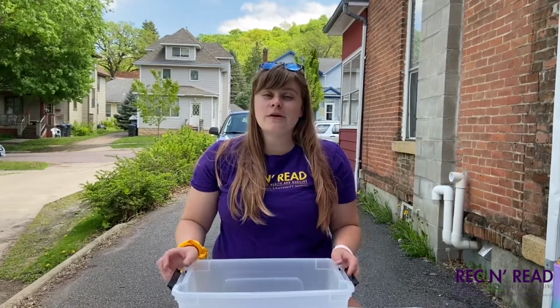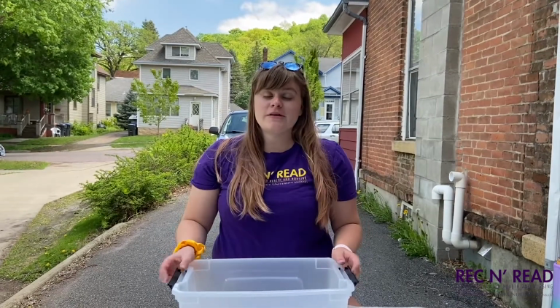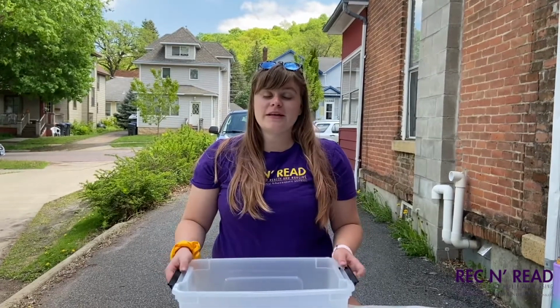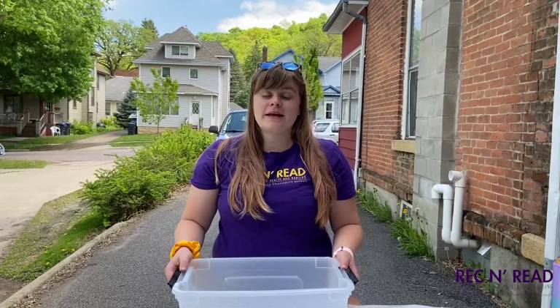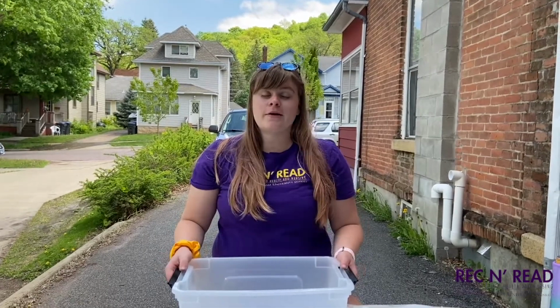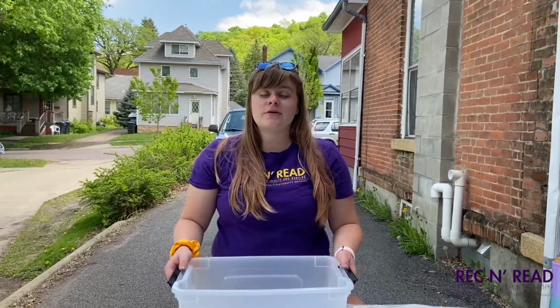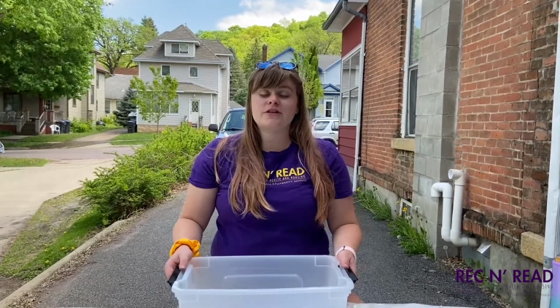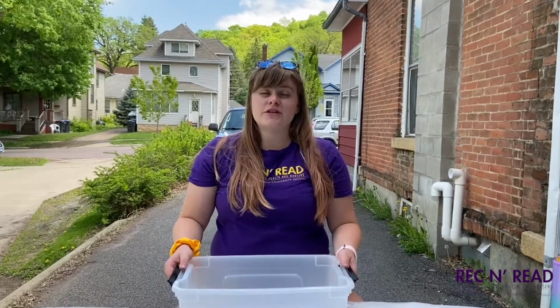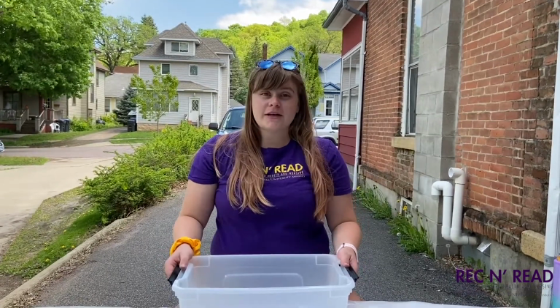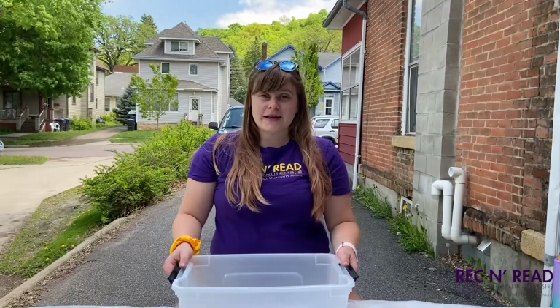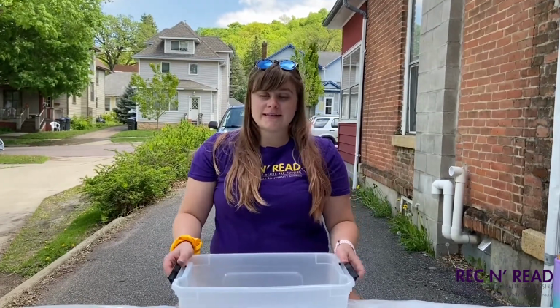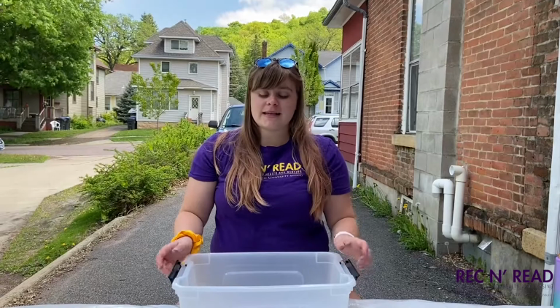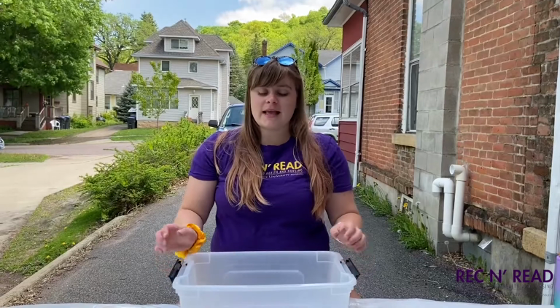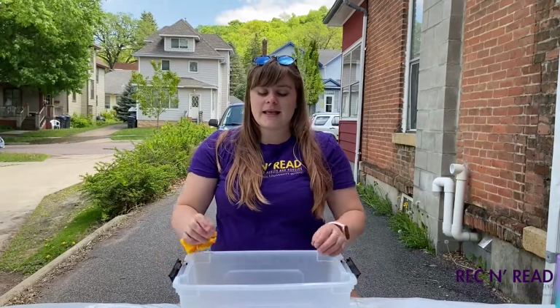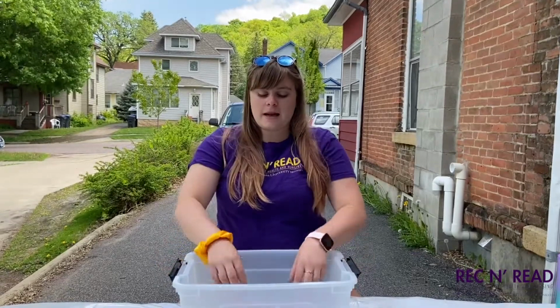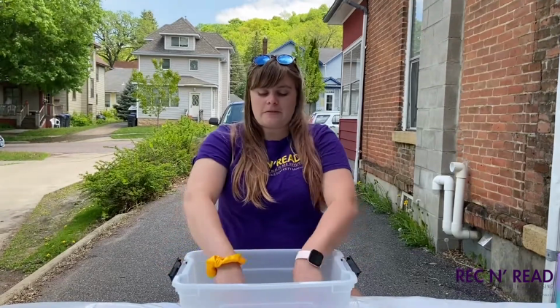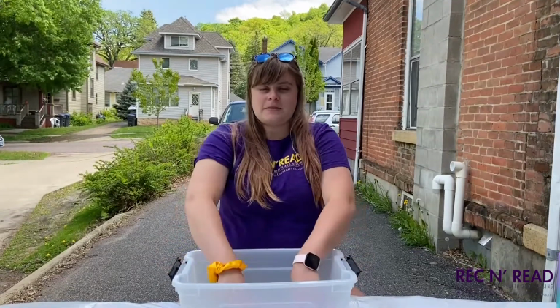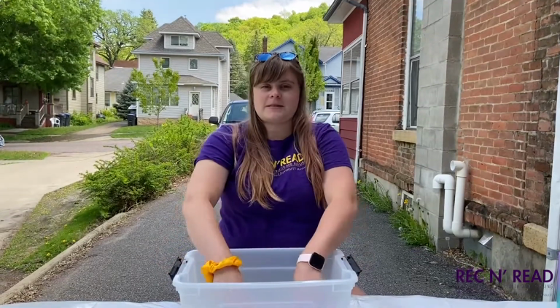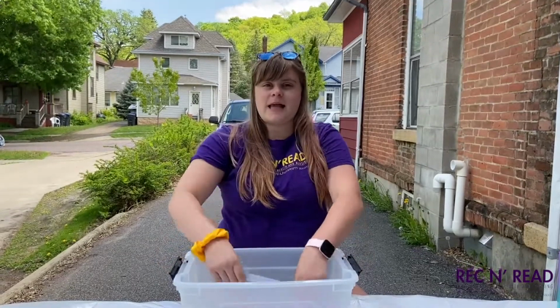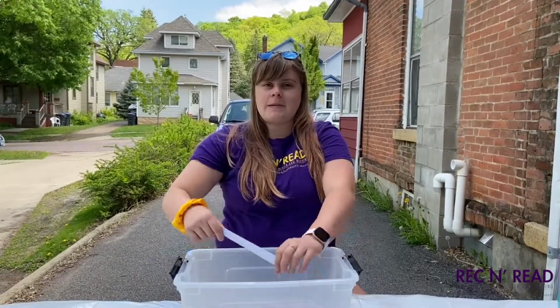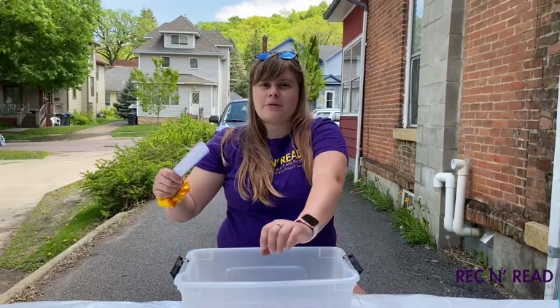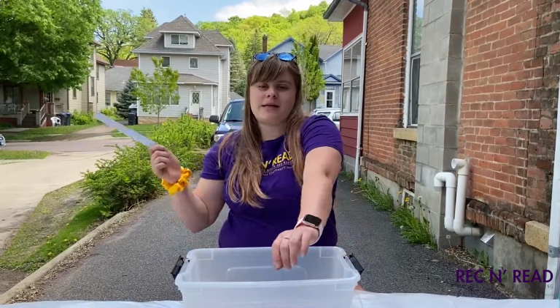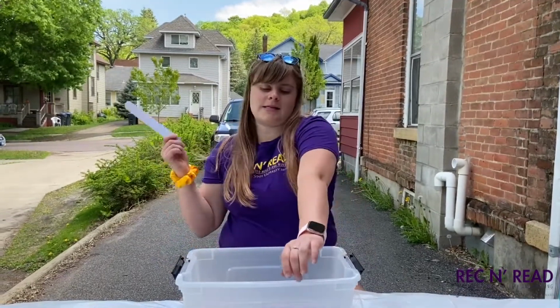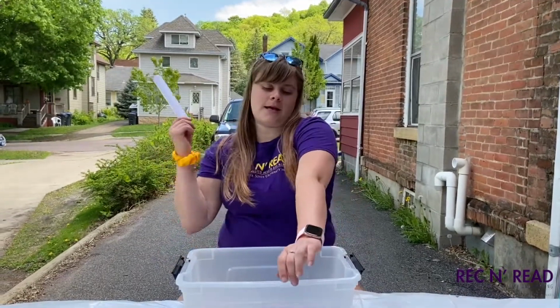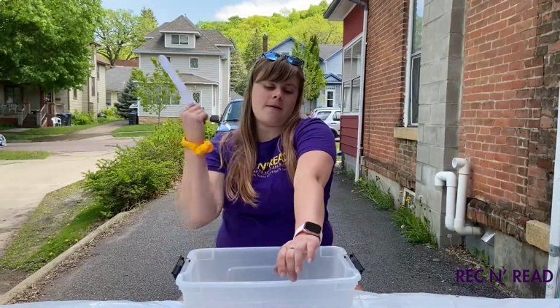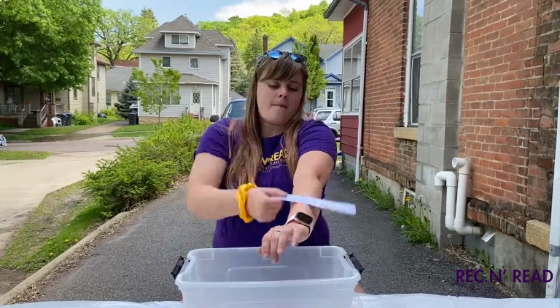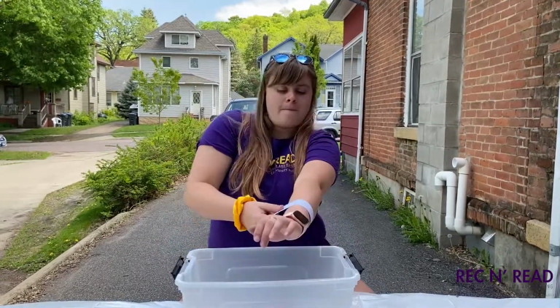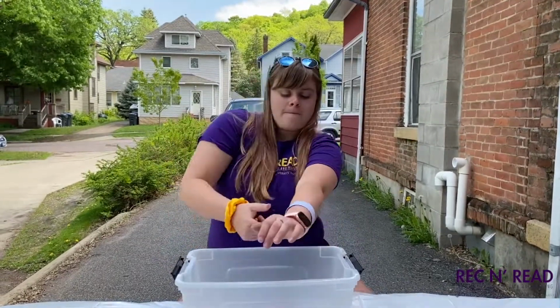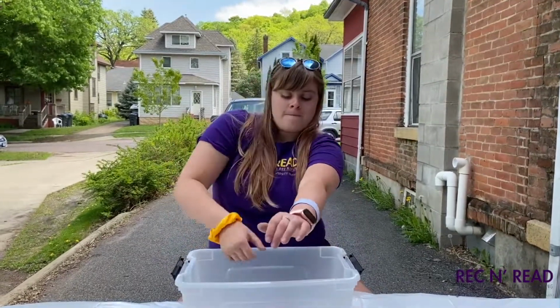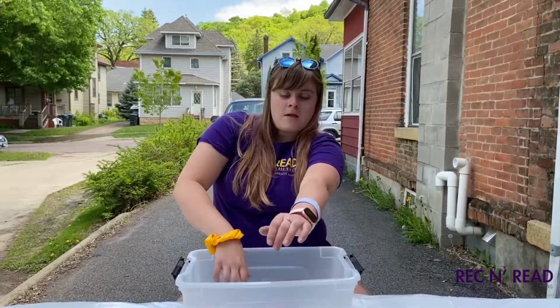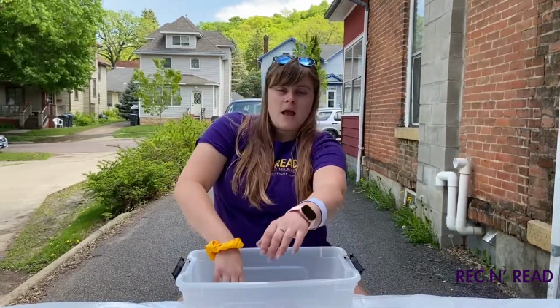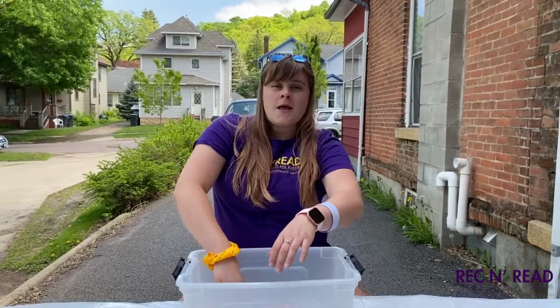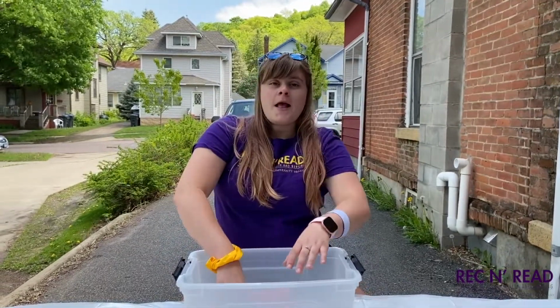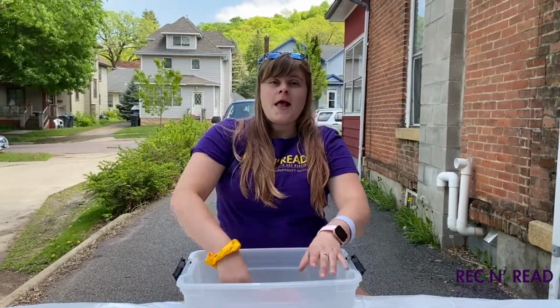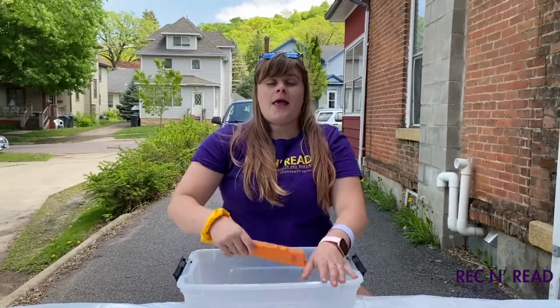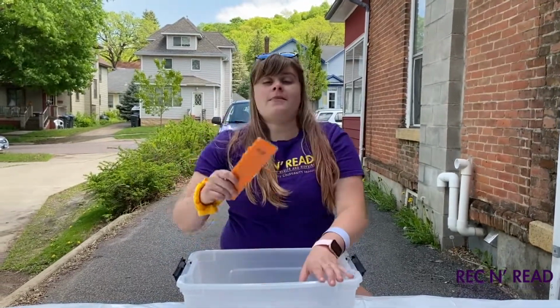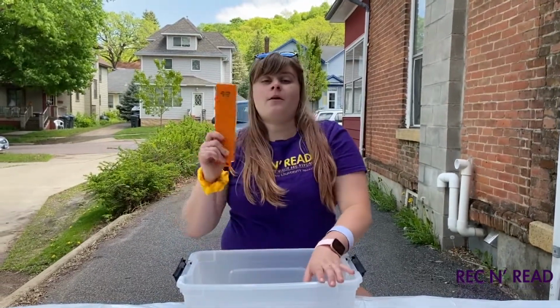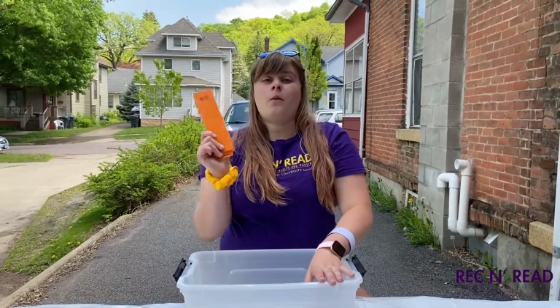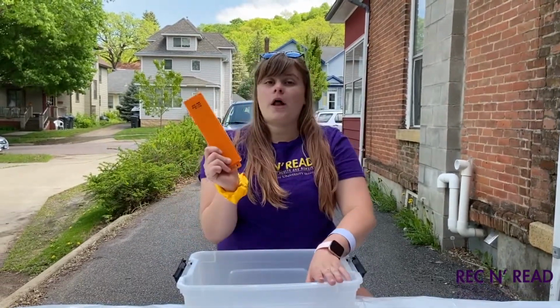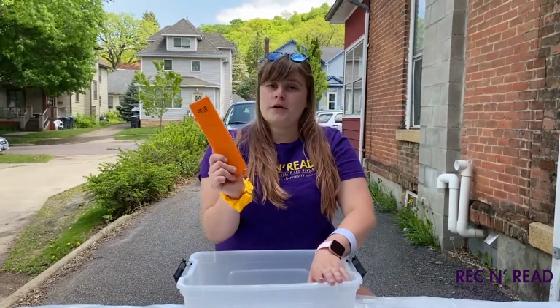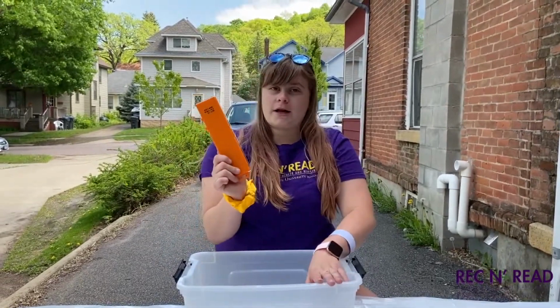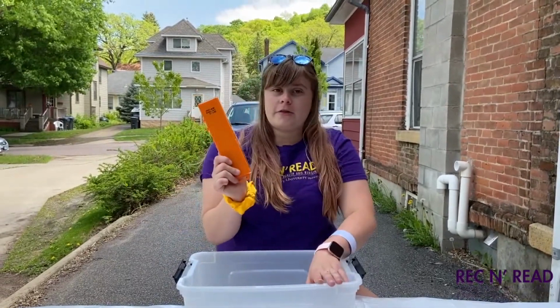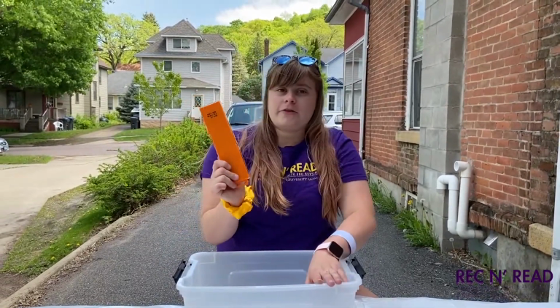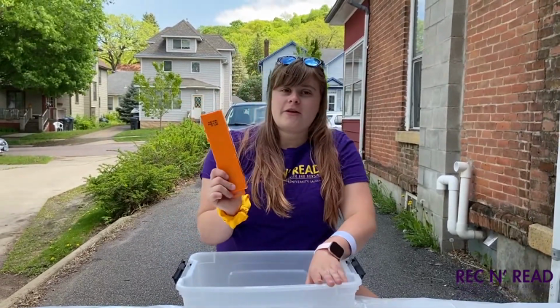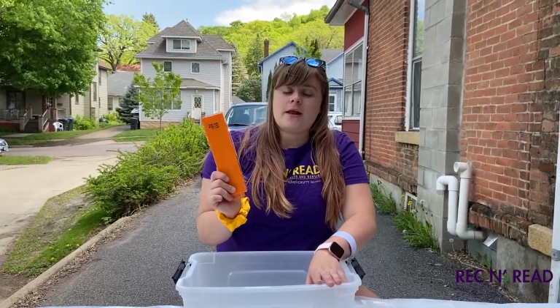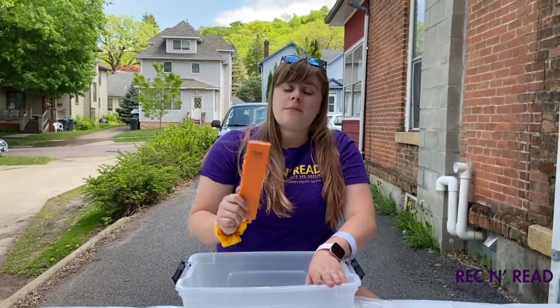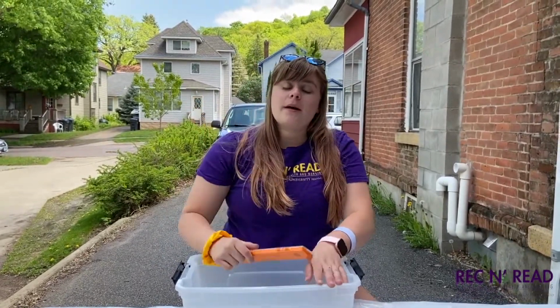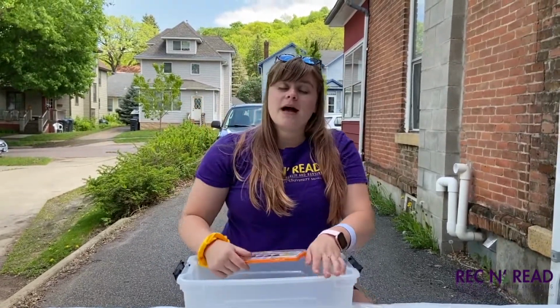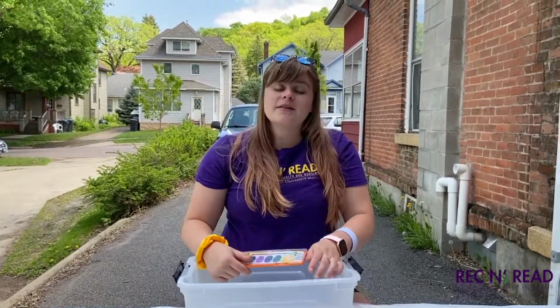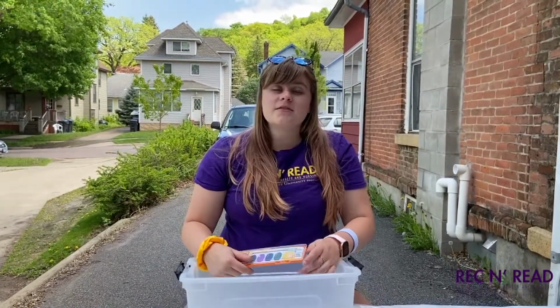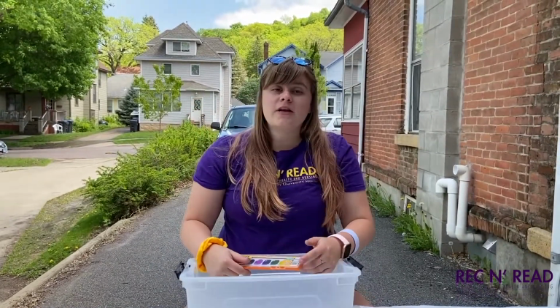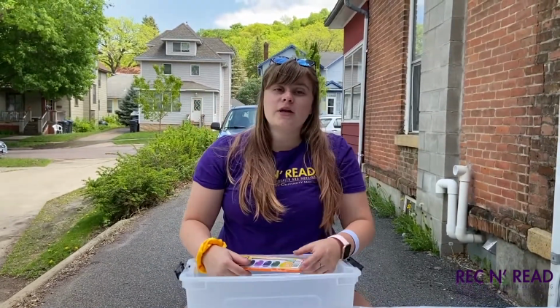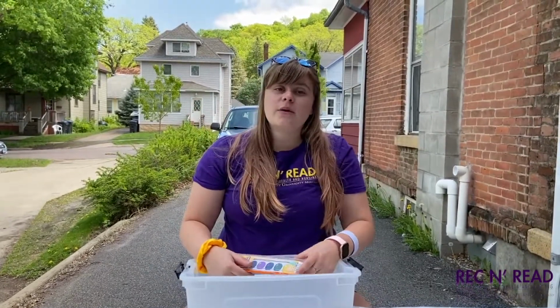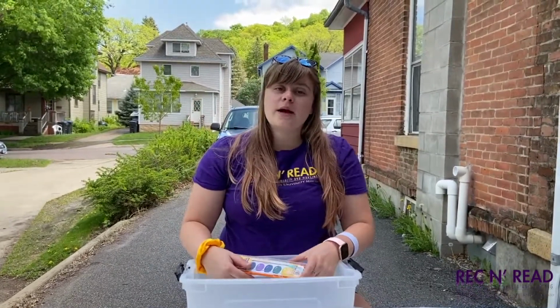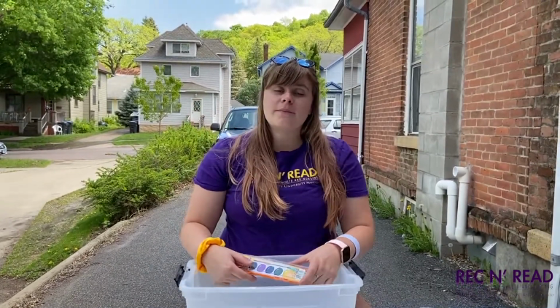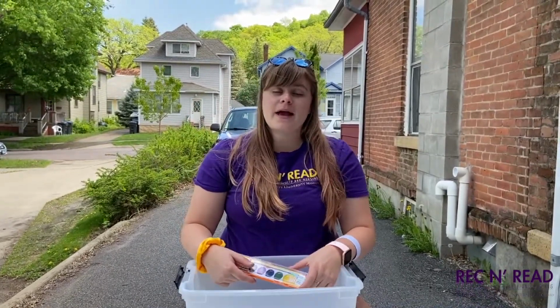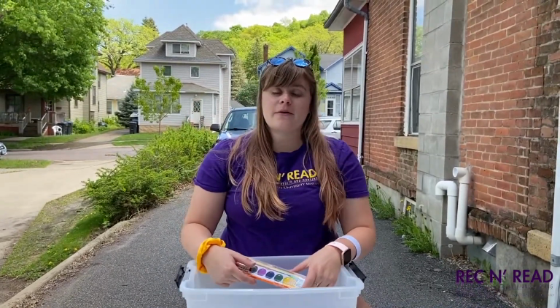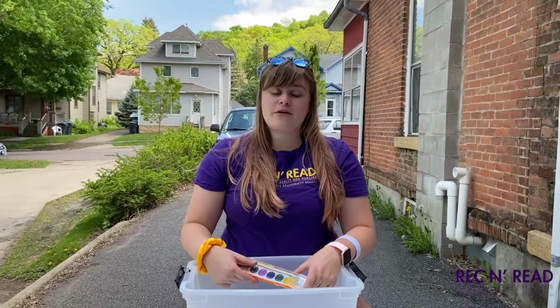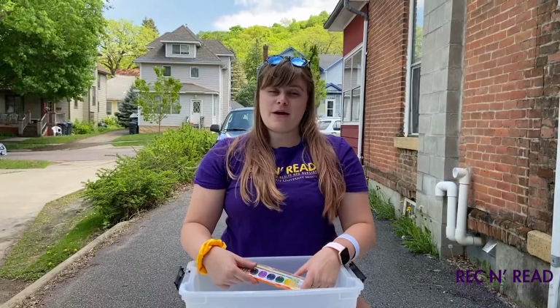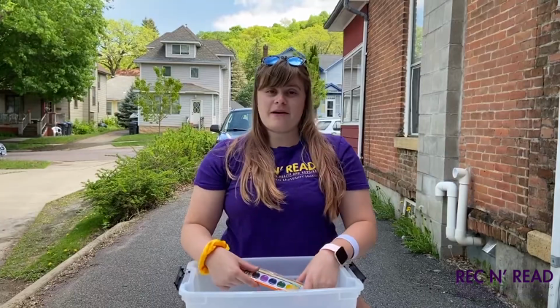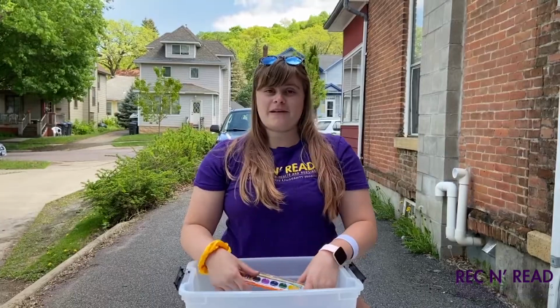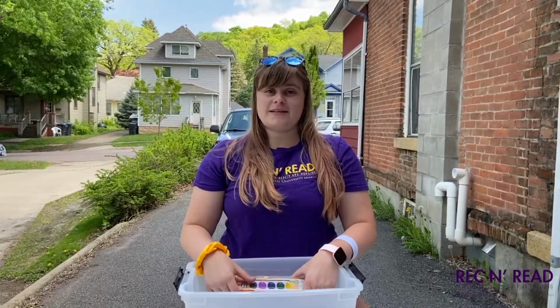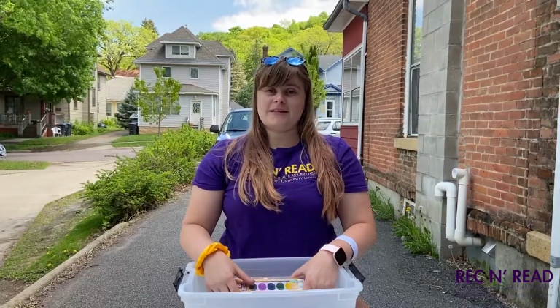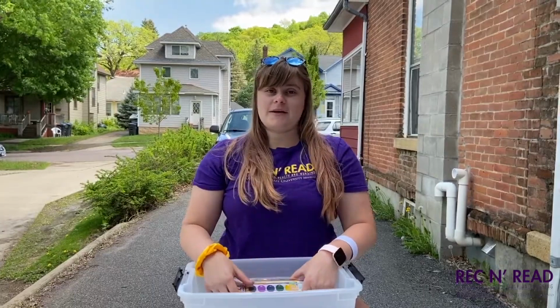You need to go to your kits and get out the slap bracelet and the watercolor set. Pause the video and come back when you have that stuff.